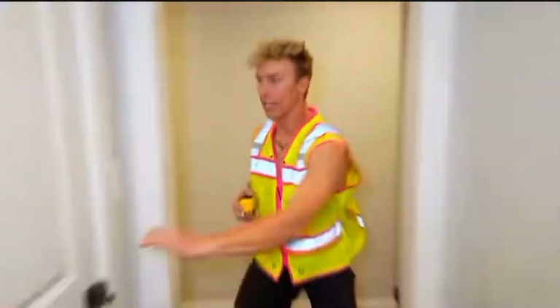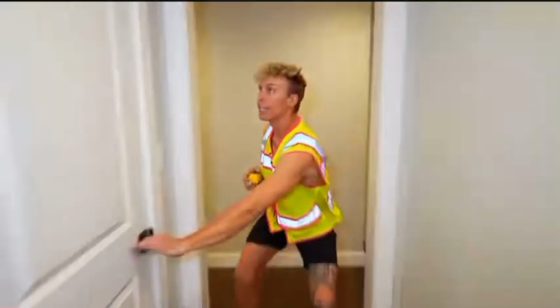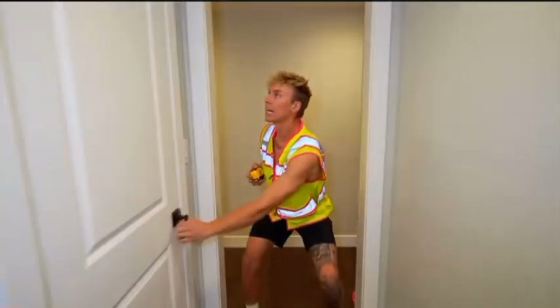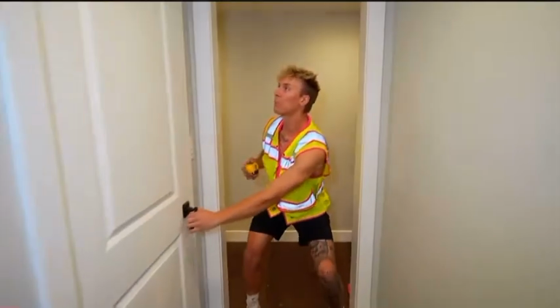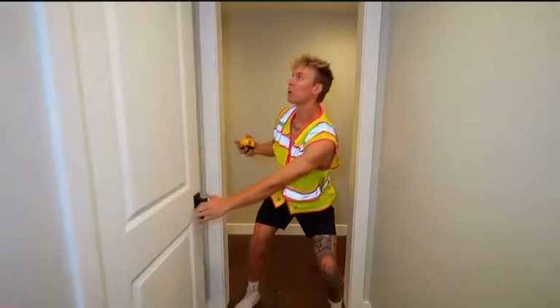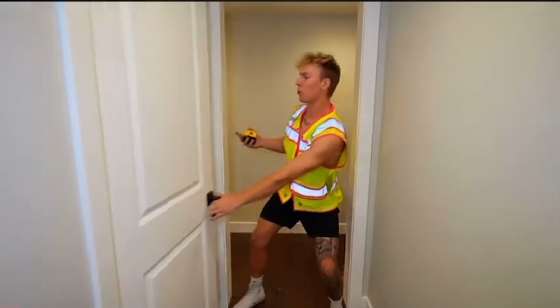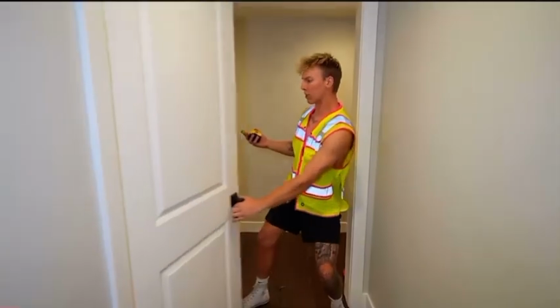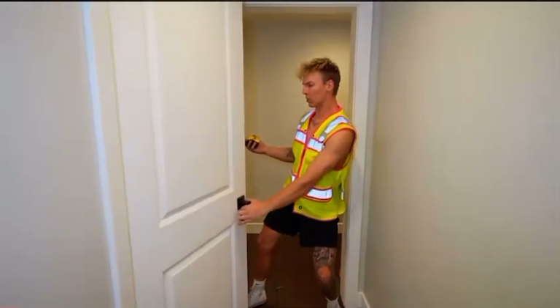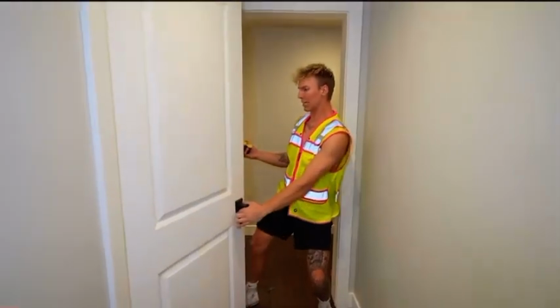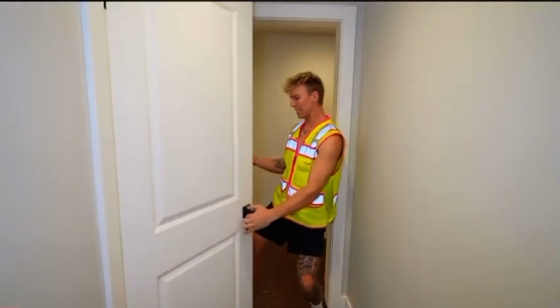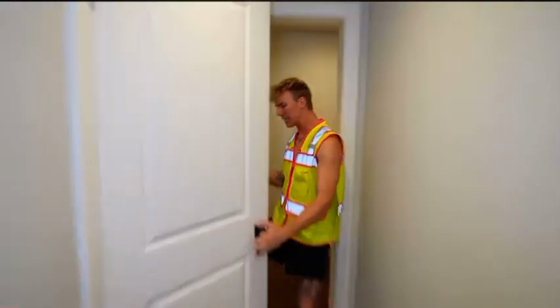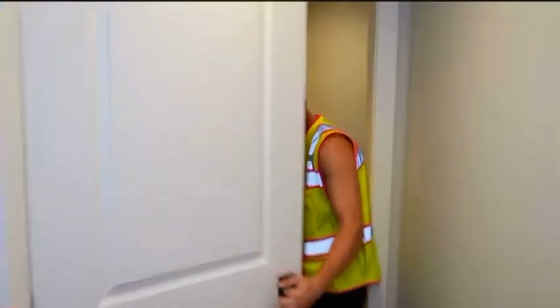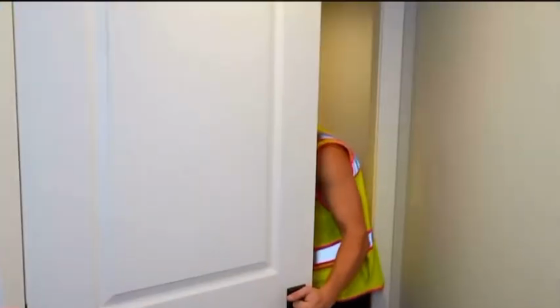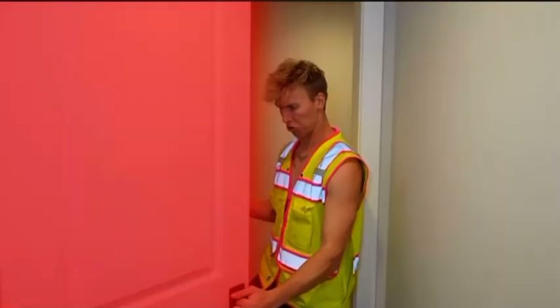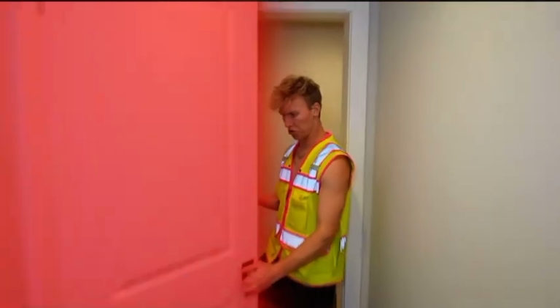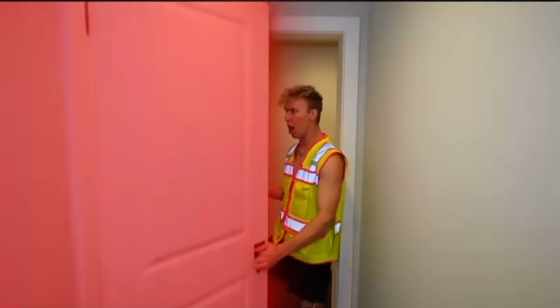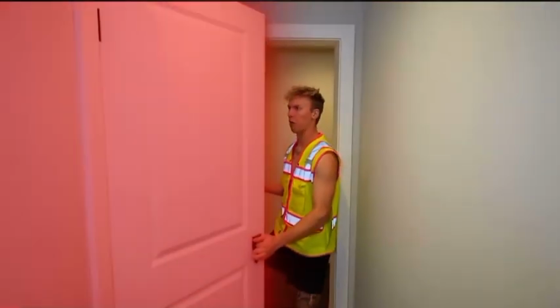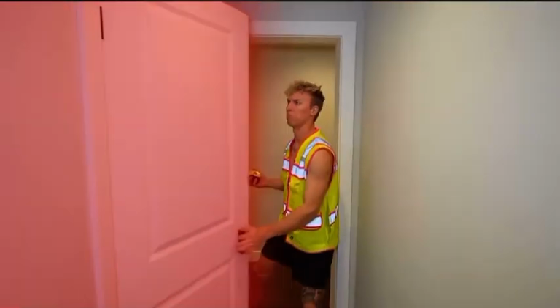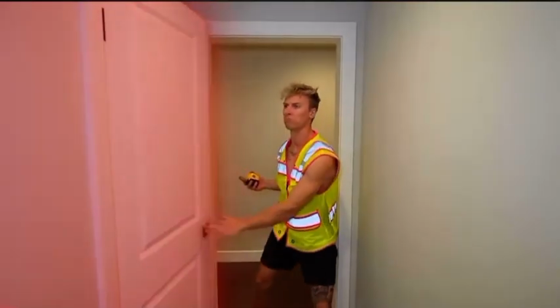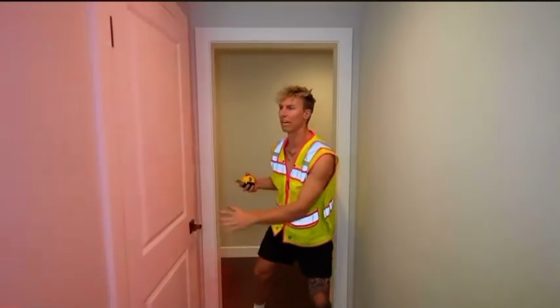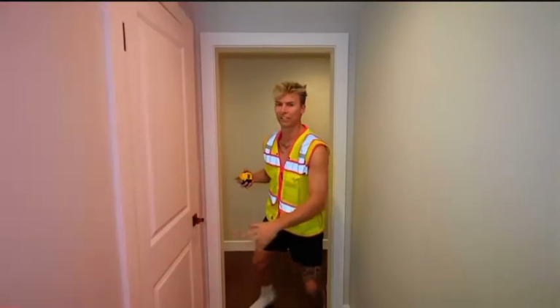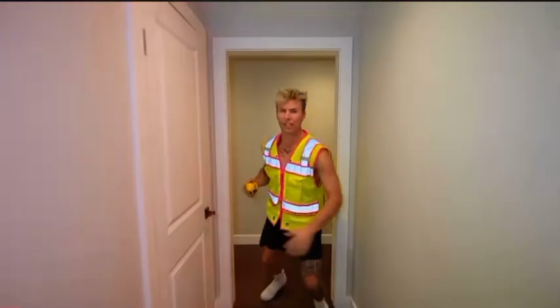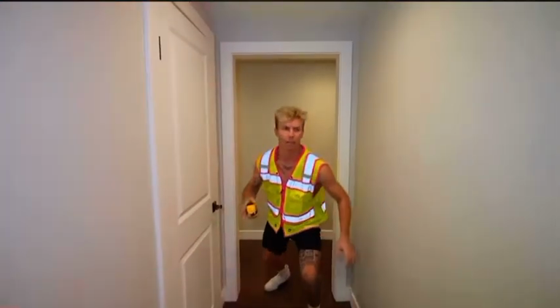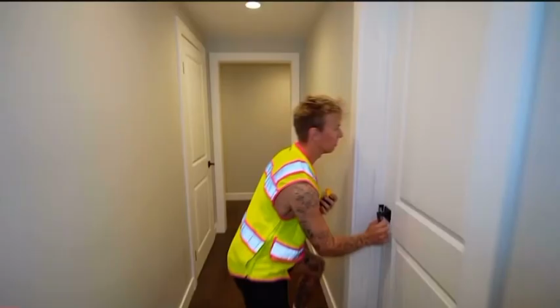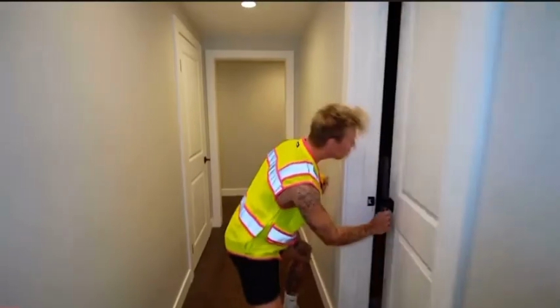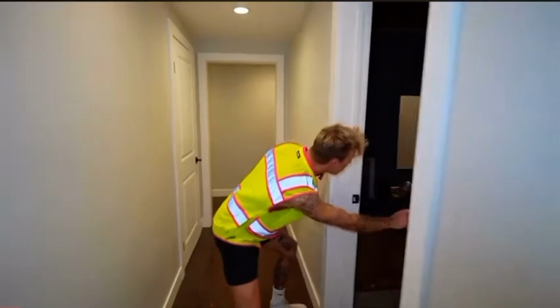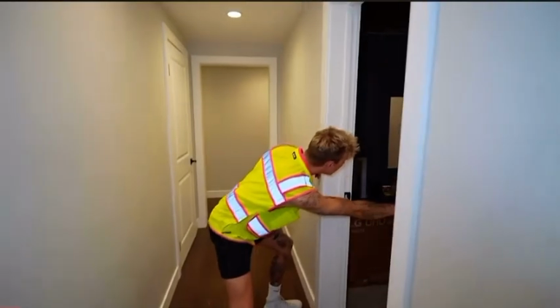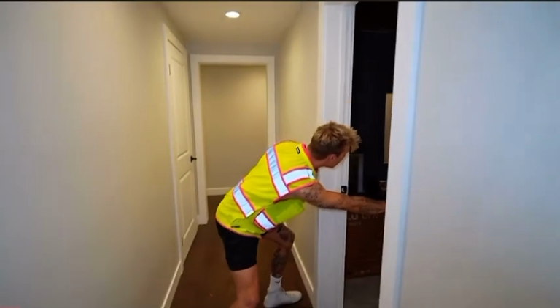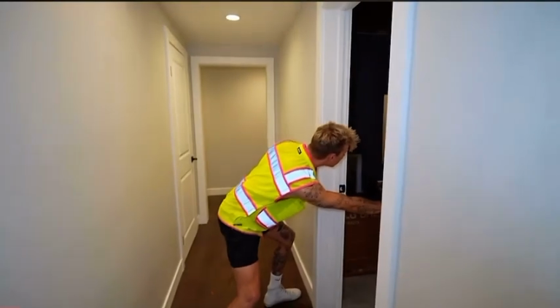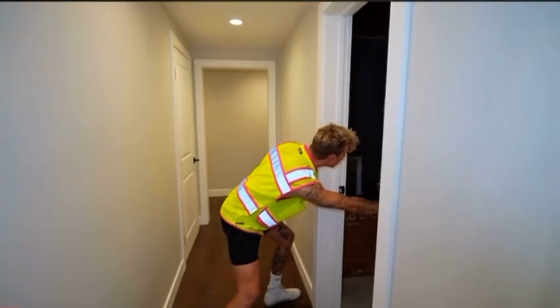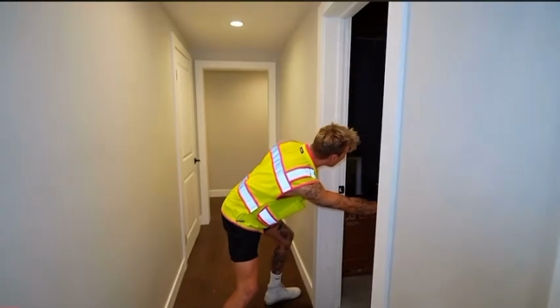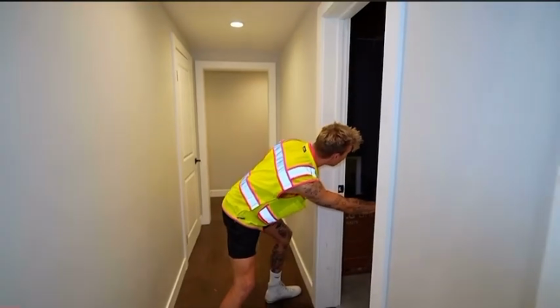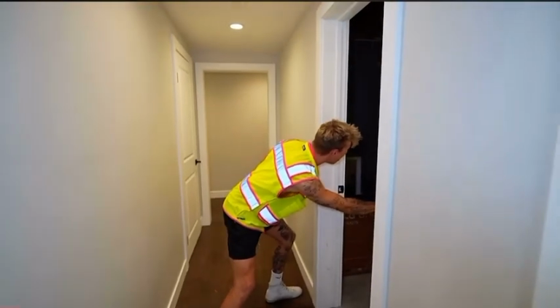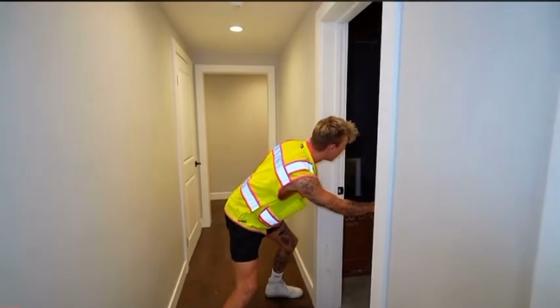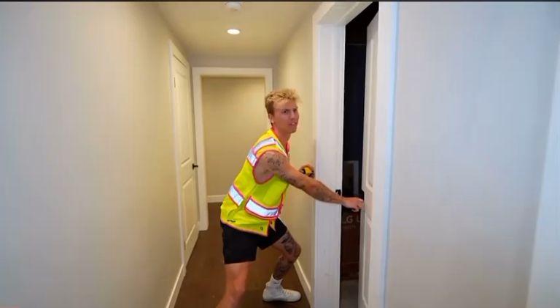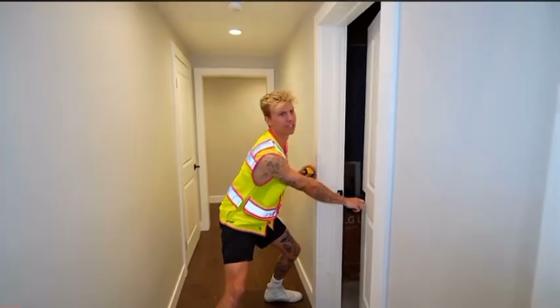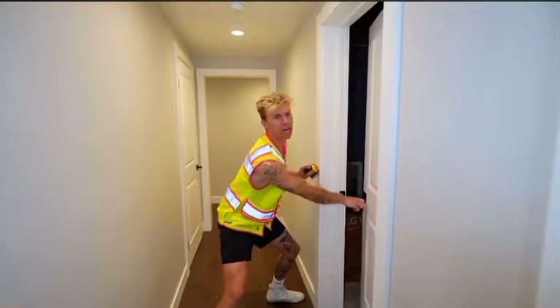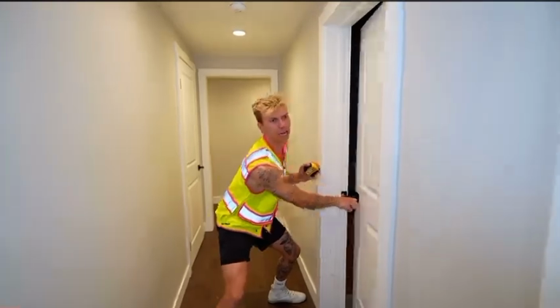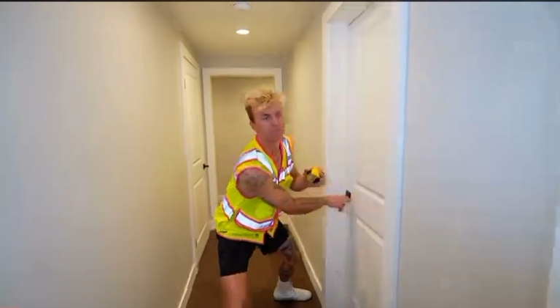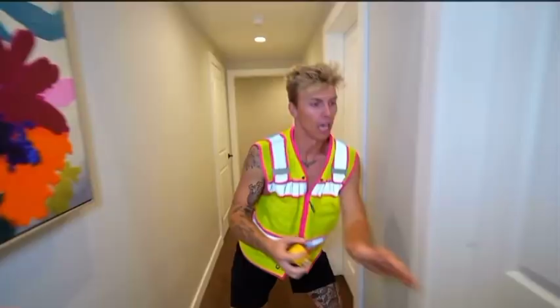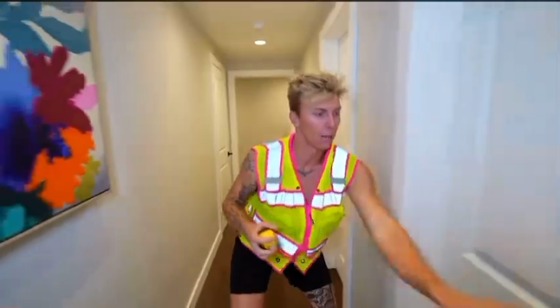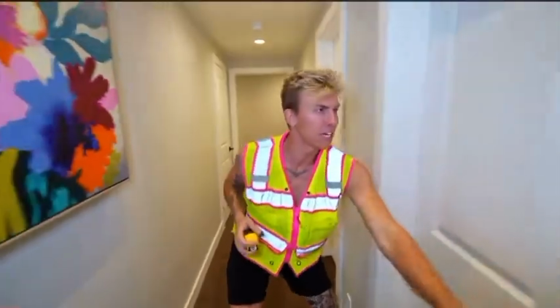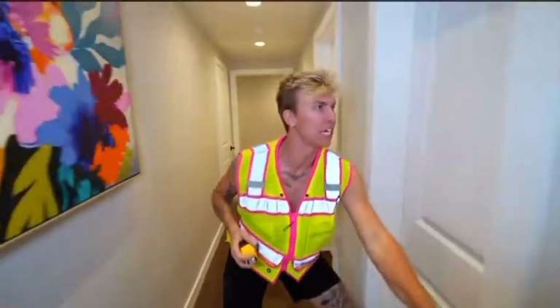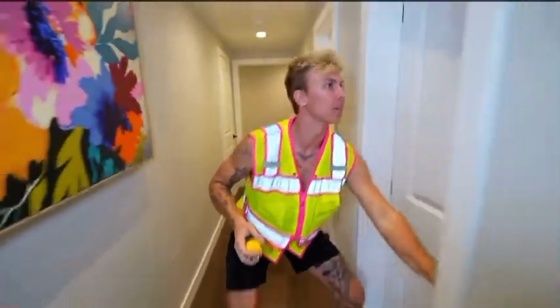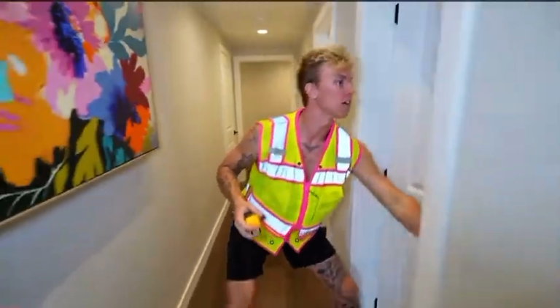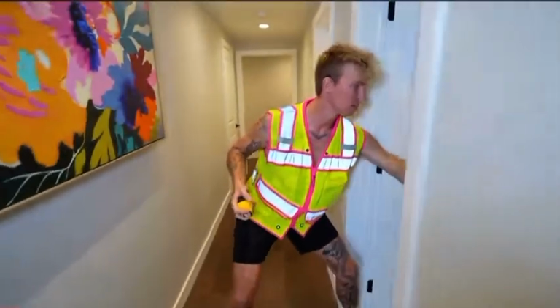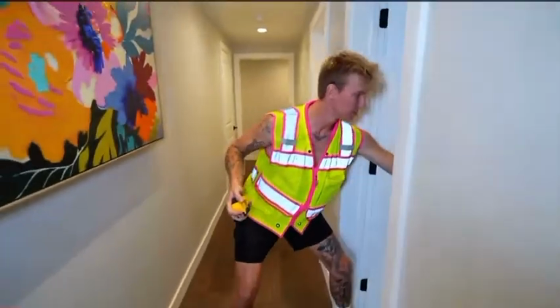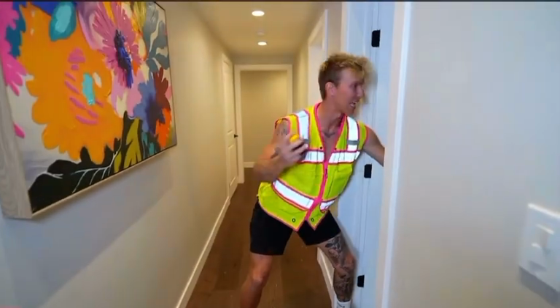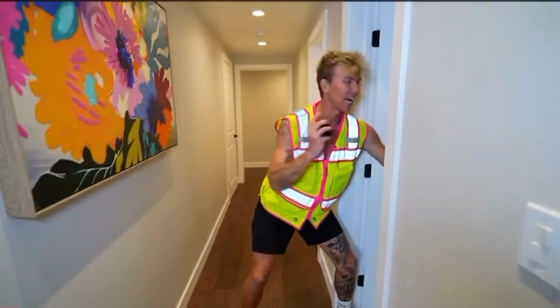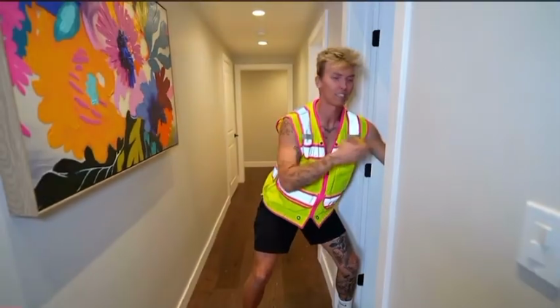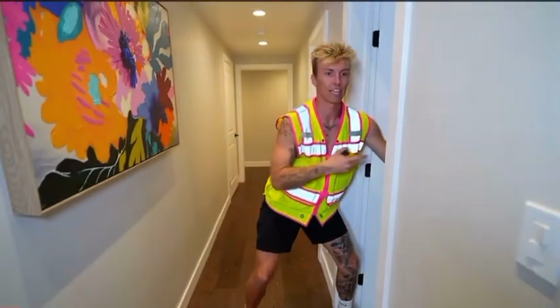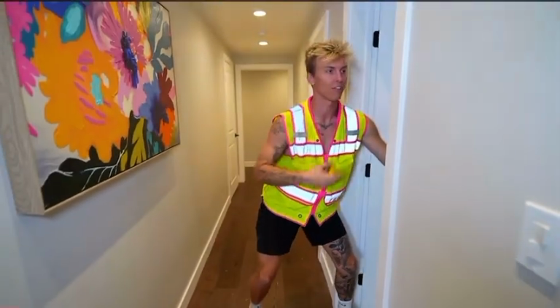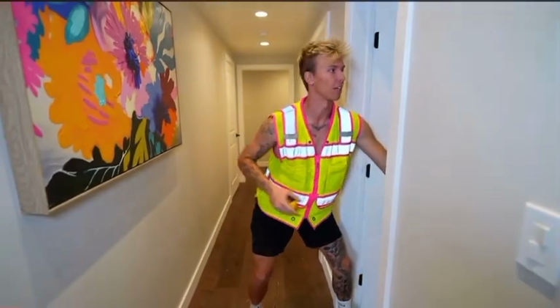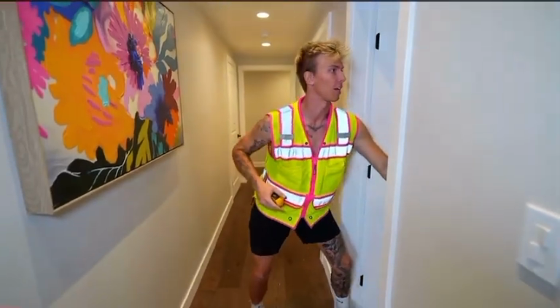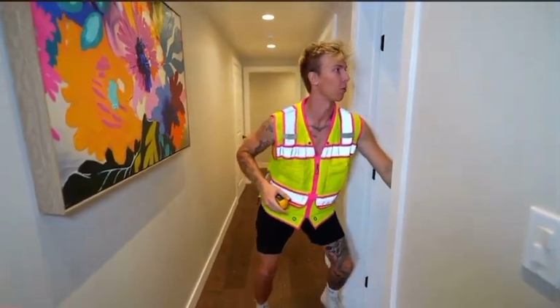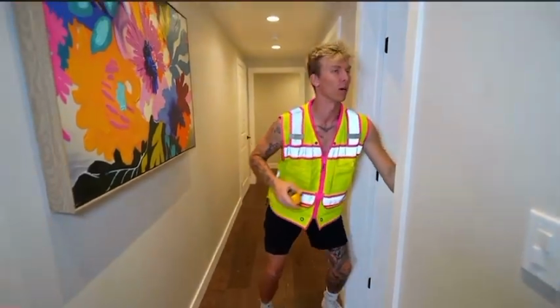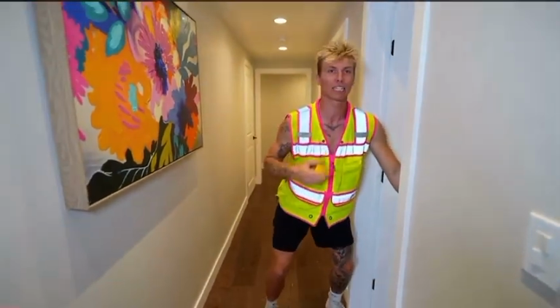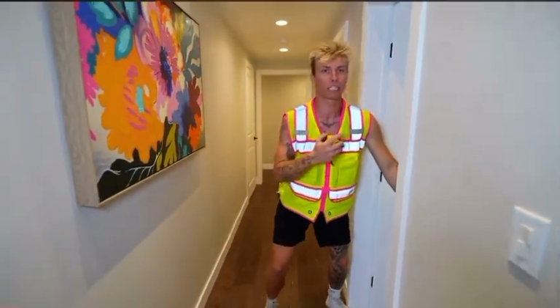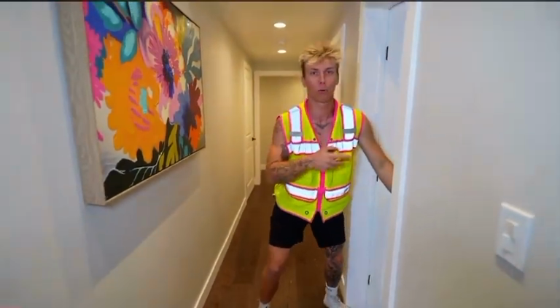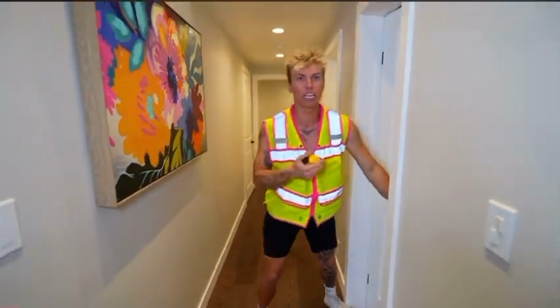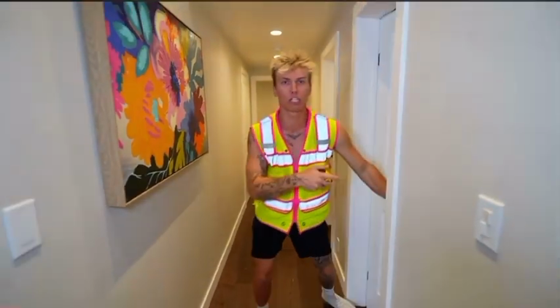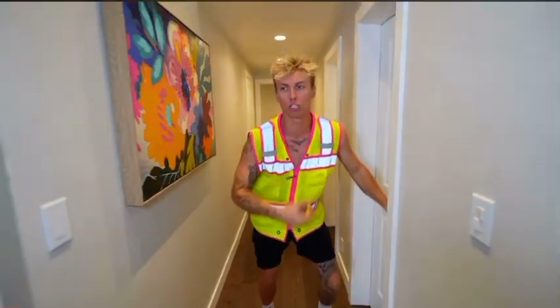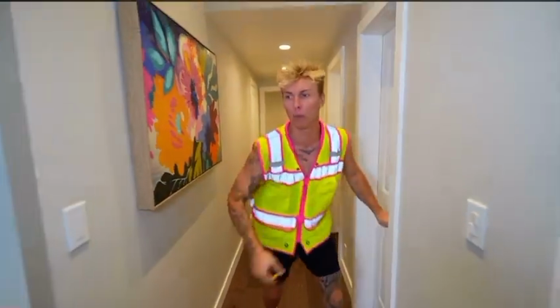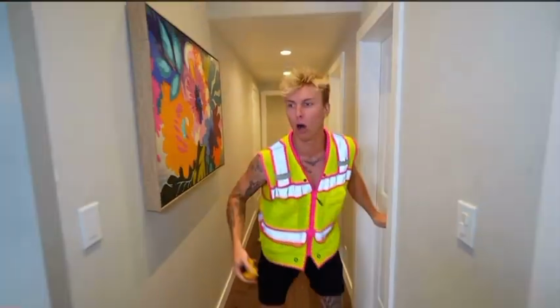Can I build a water slide in here? No, definitely not. Can I build a water slide in here? Definitely not. How about in here? That's definitely not going to work, that's way too small.